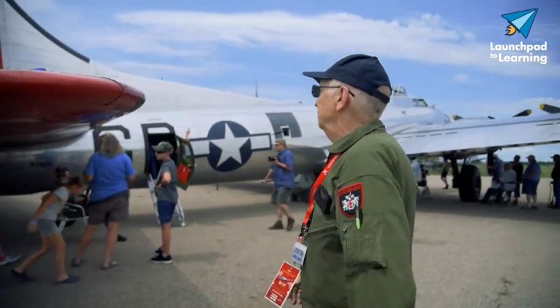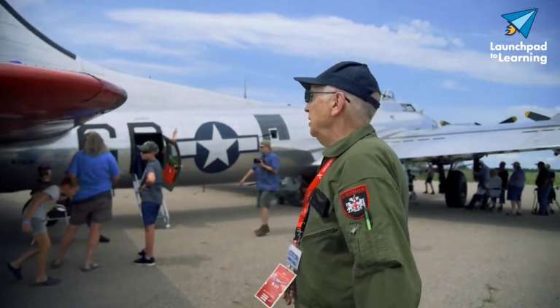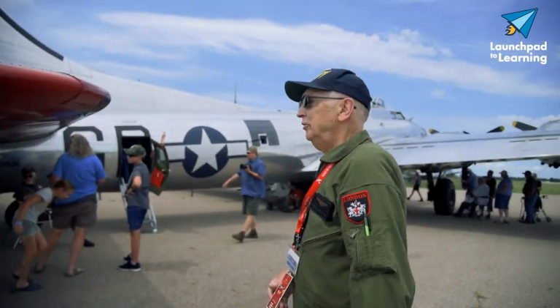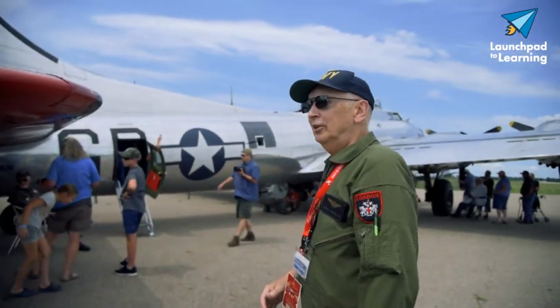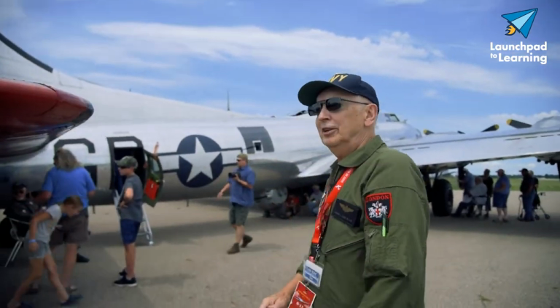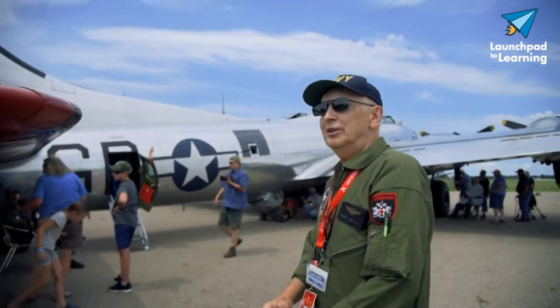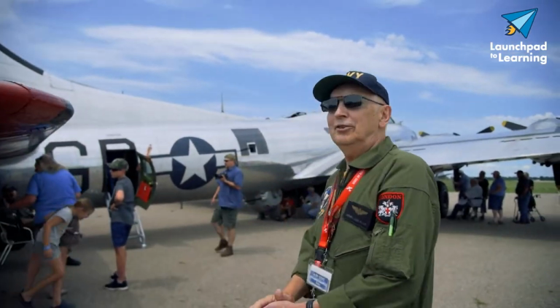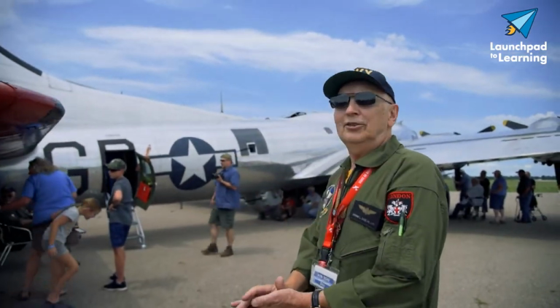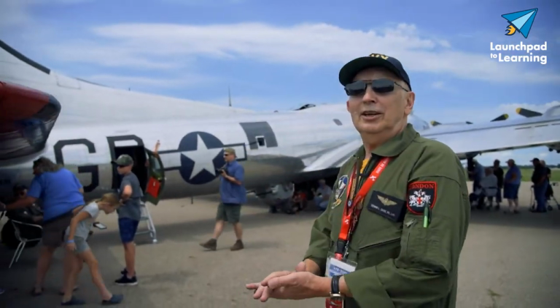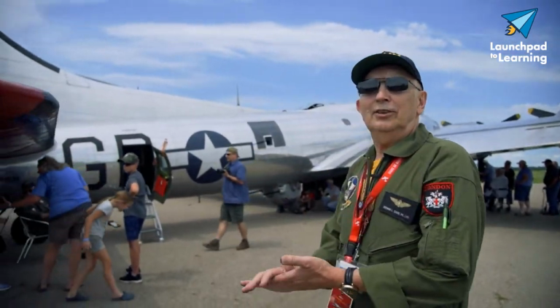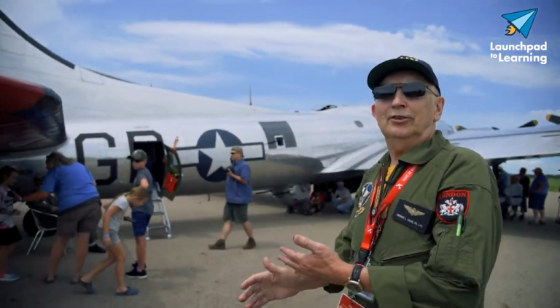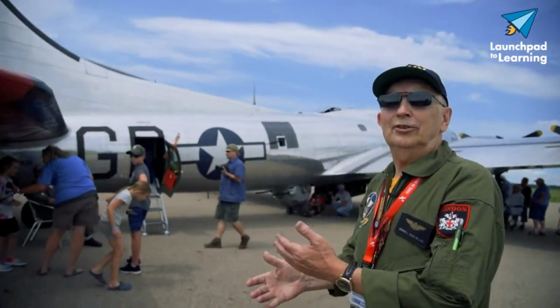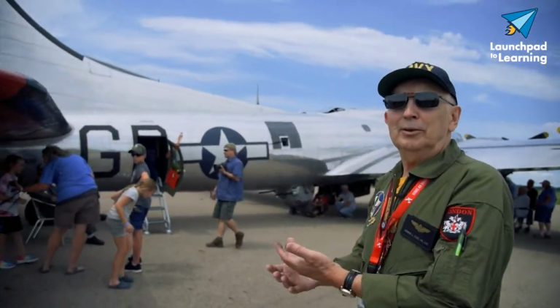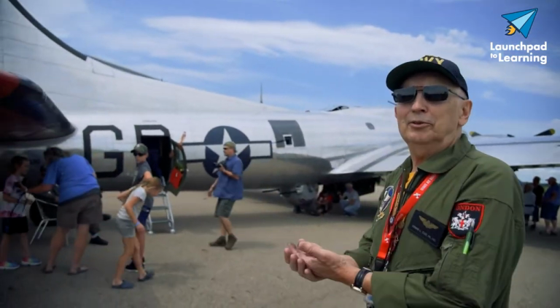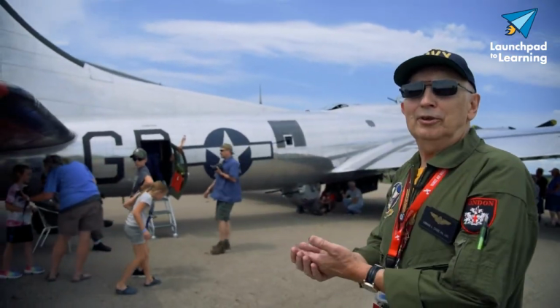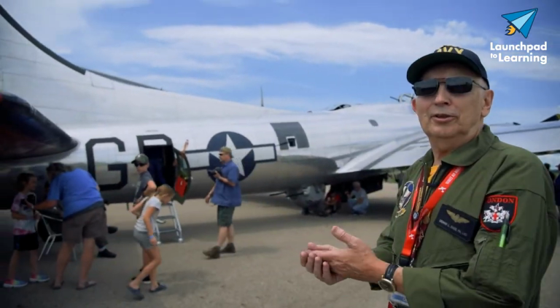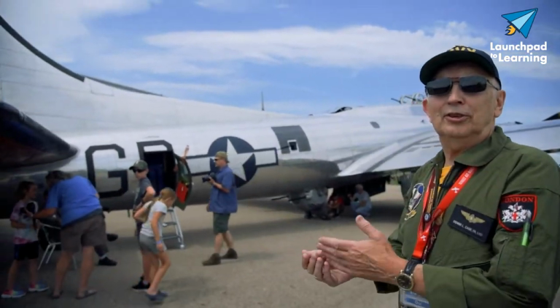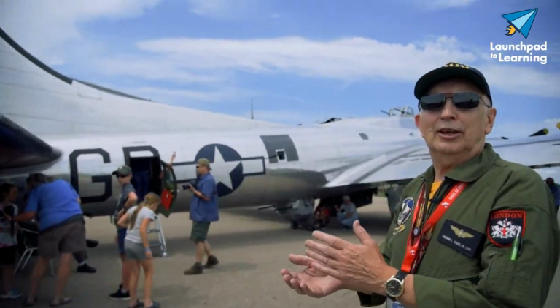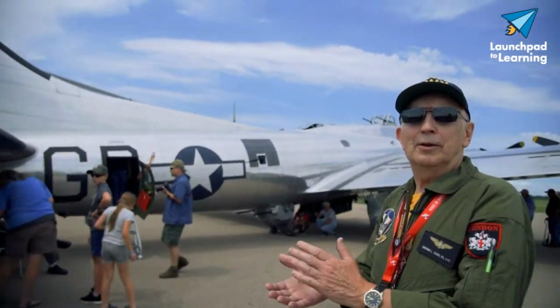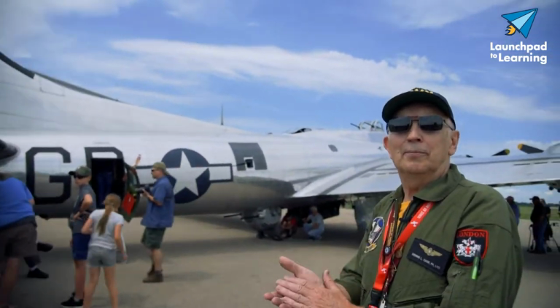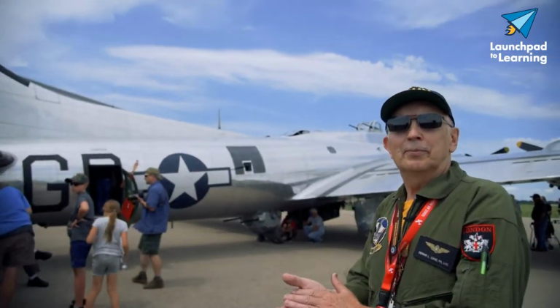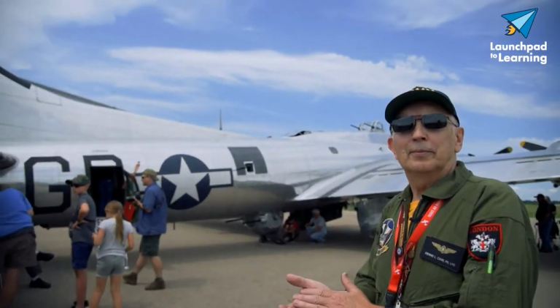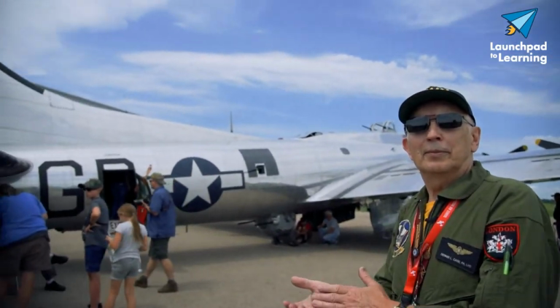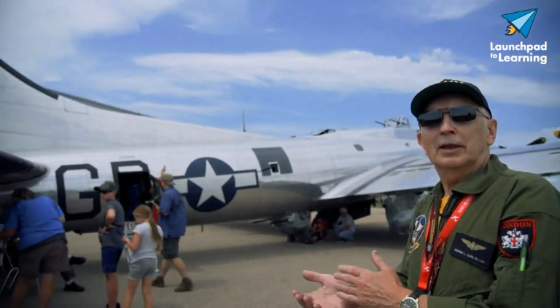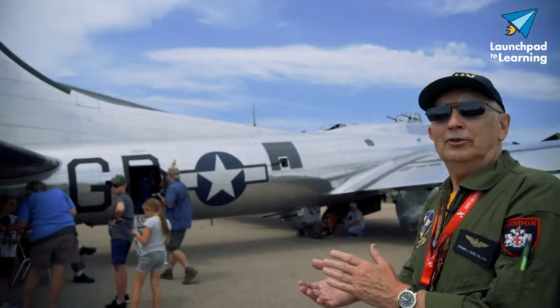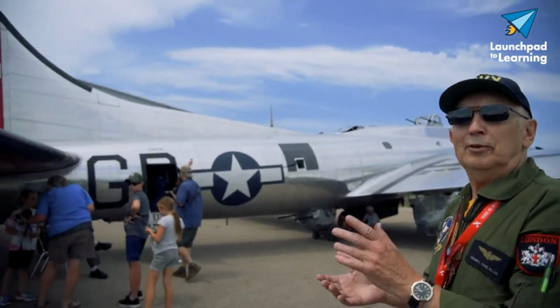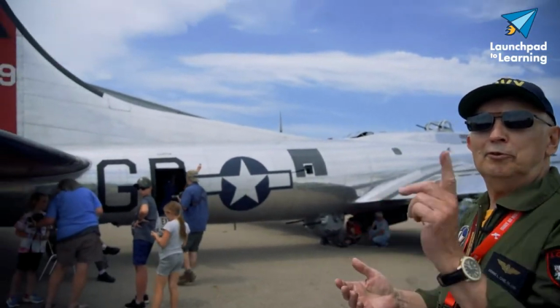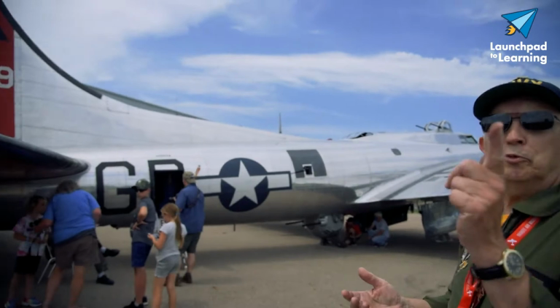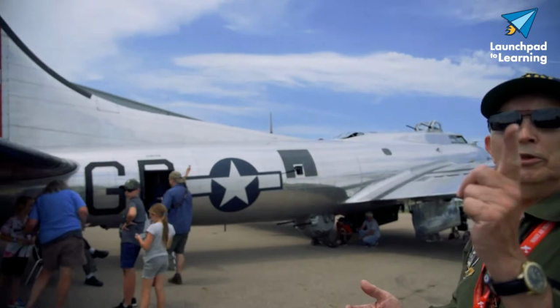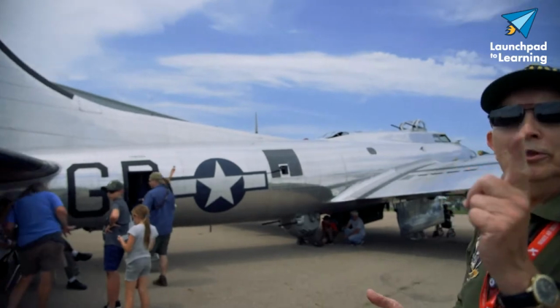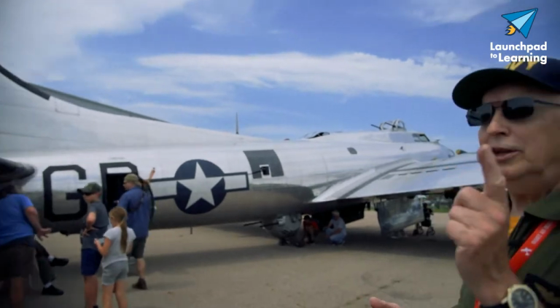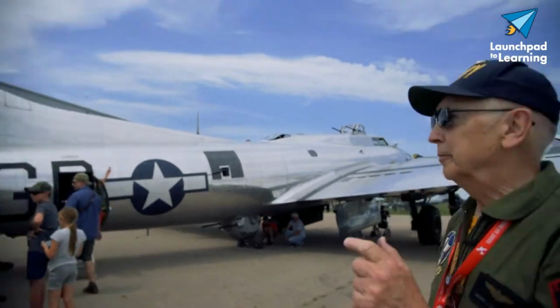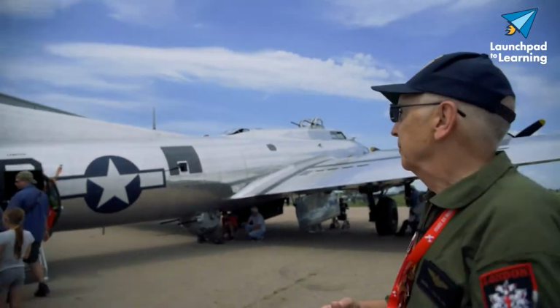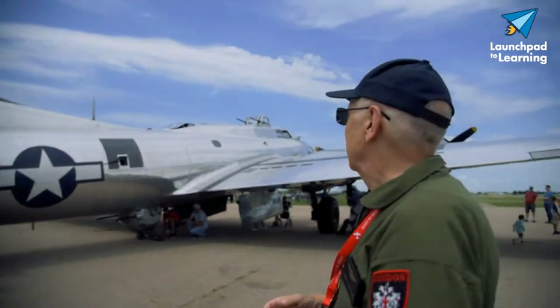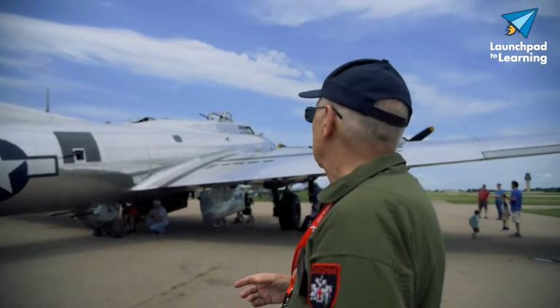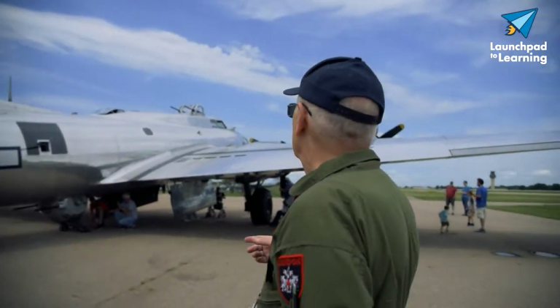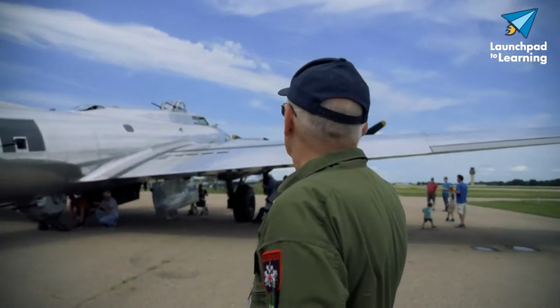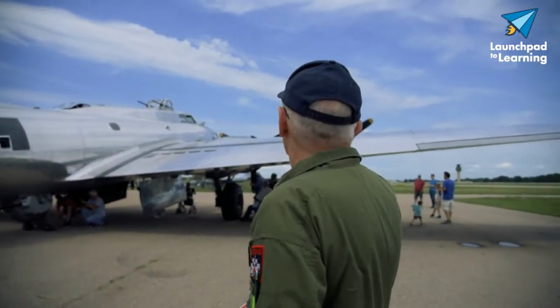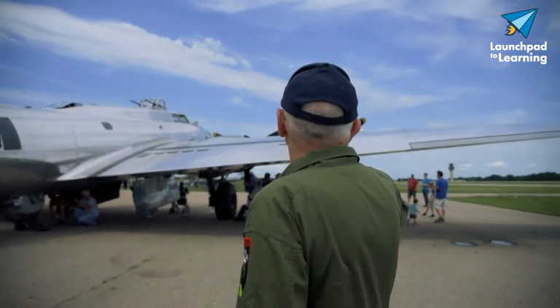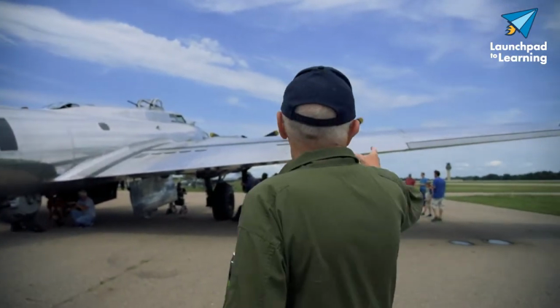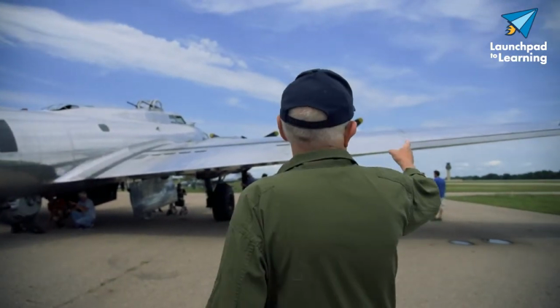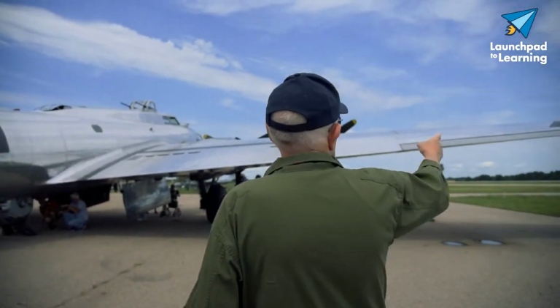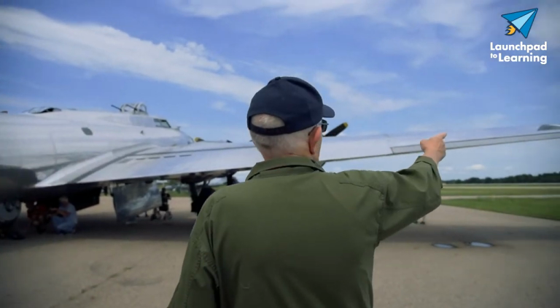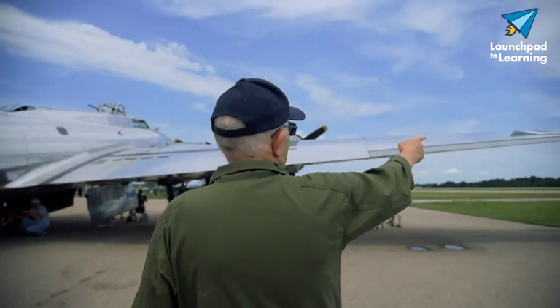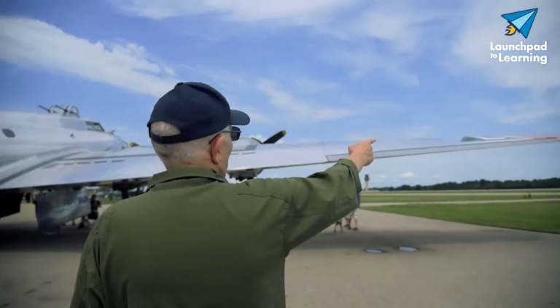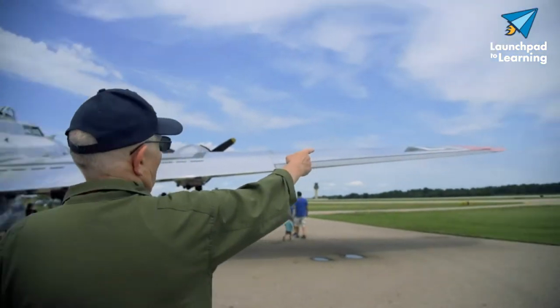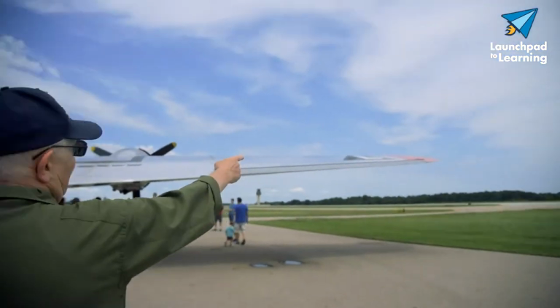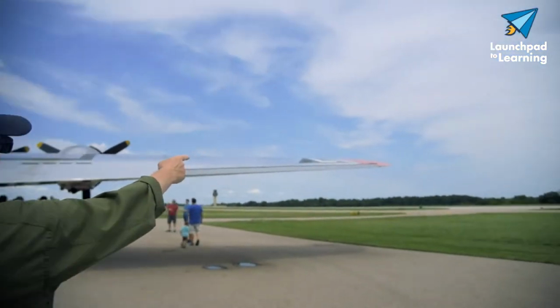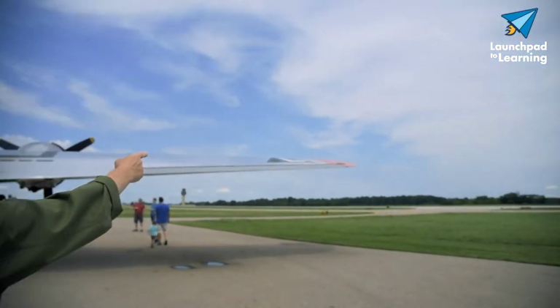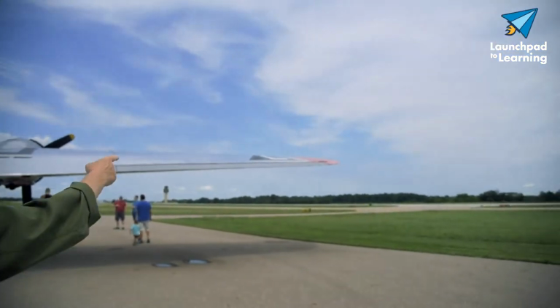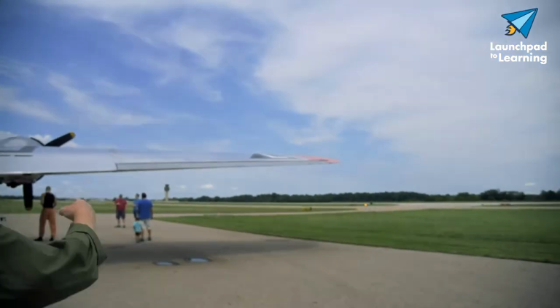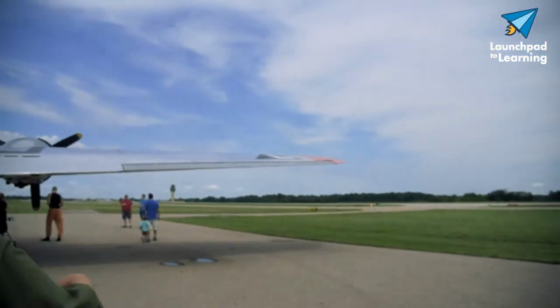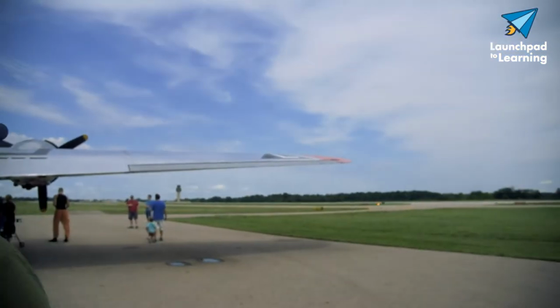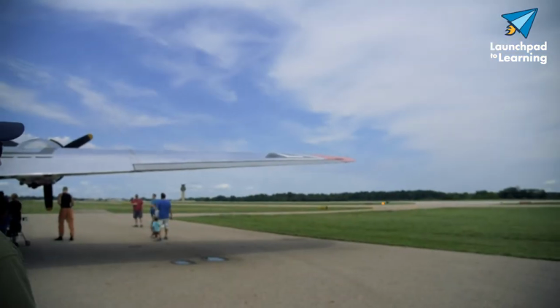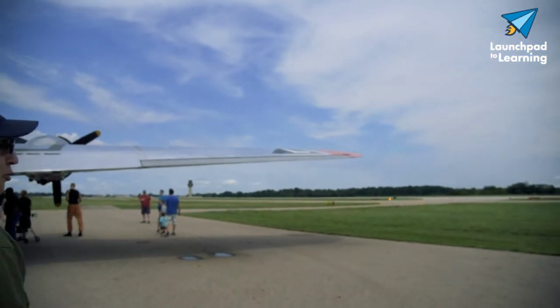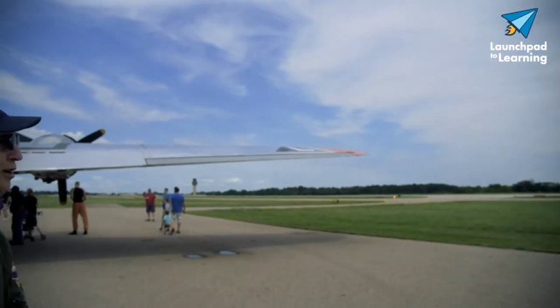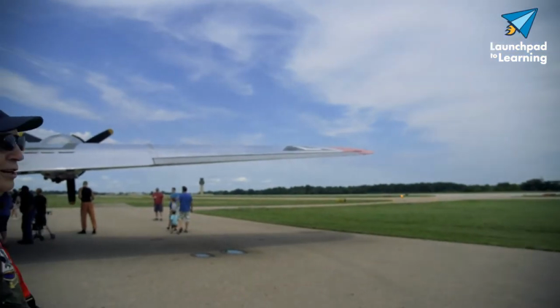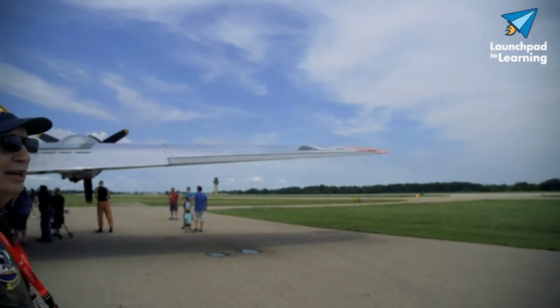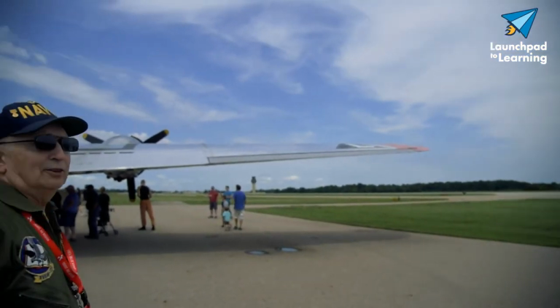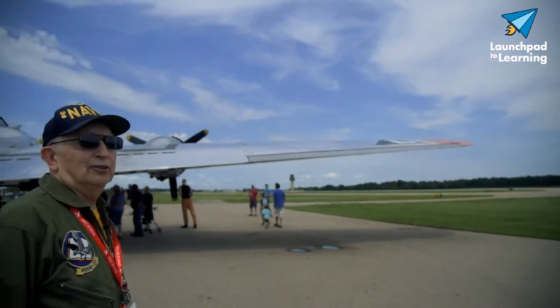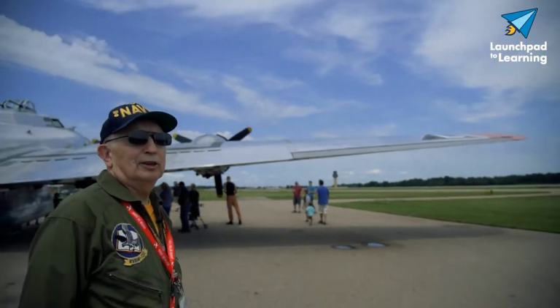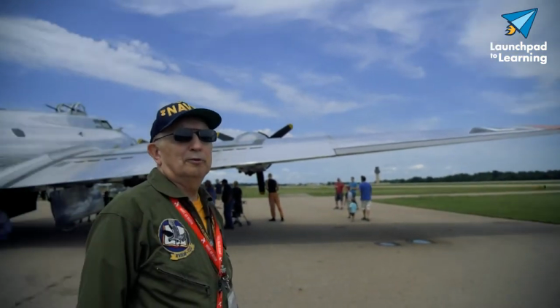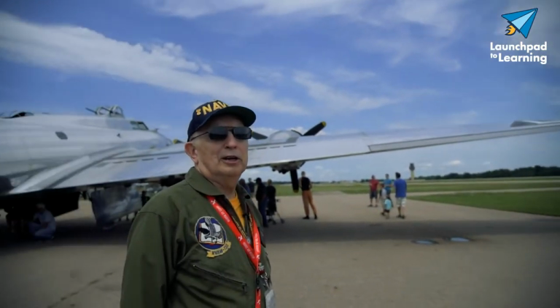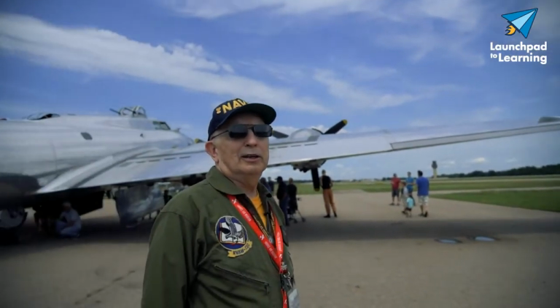Basically, this side is the same as the other side, except for one thing. On this wingtip you'll see a green light instead of red.